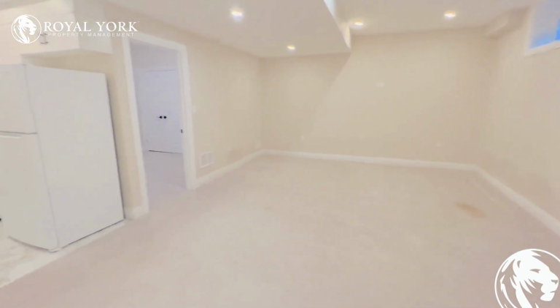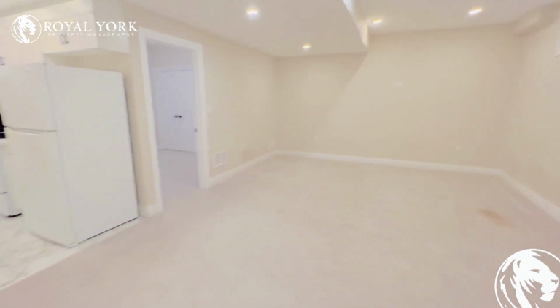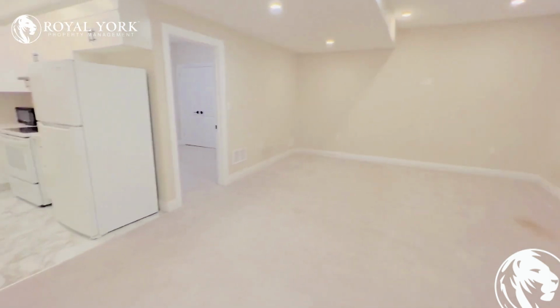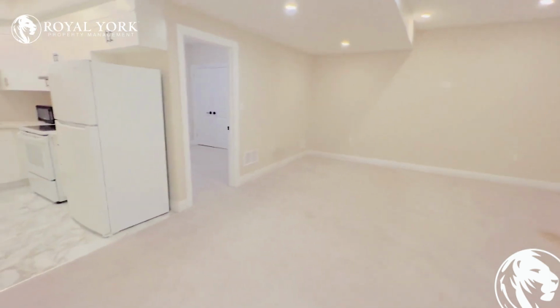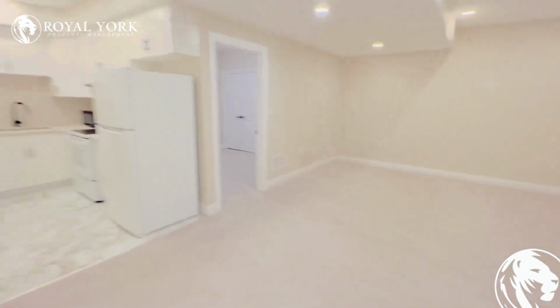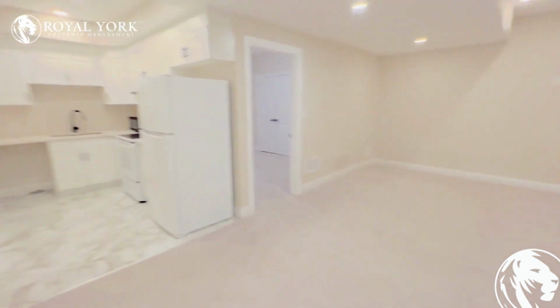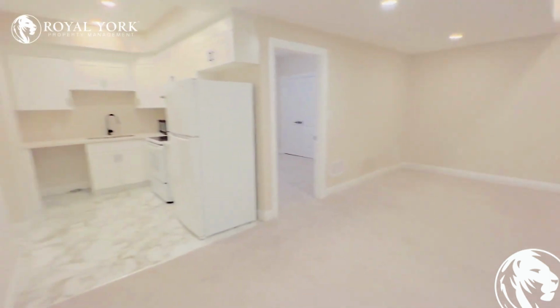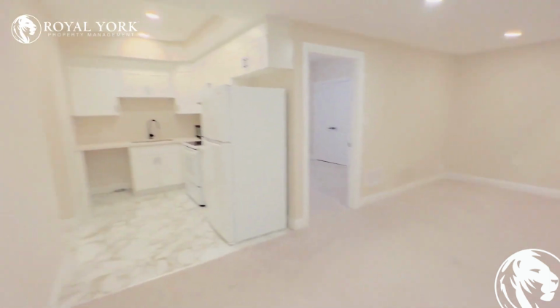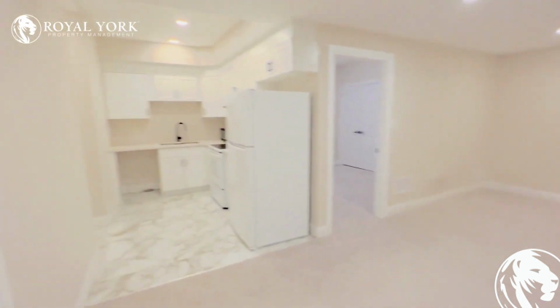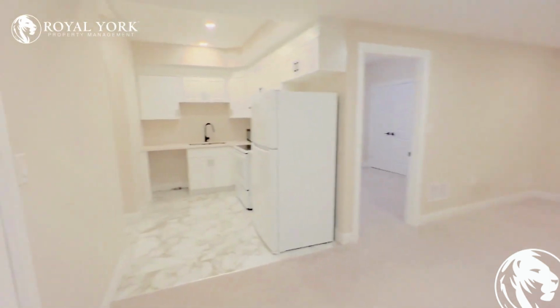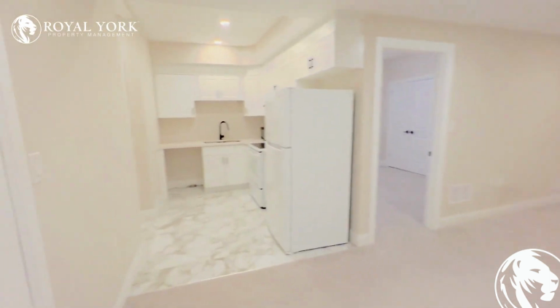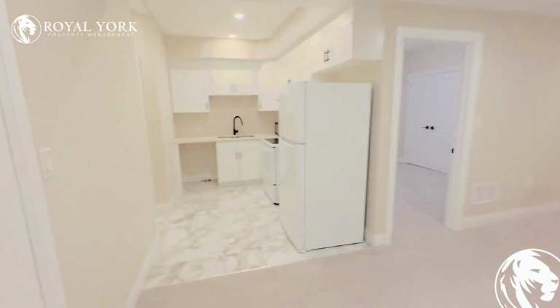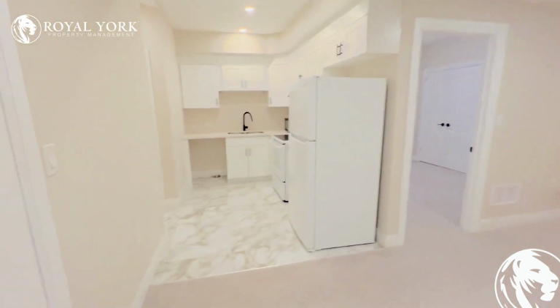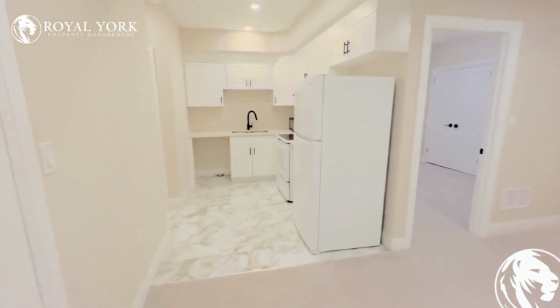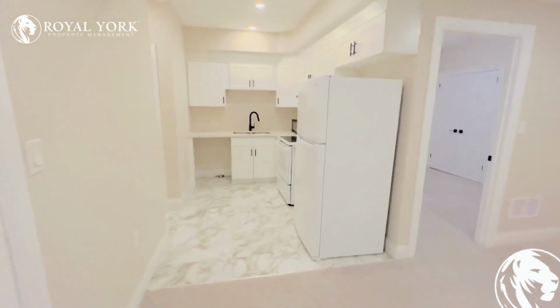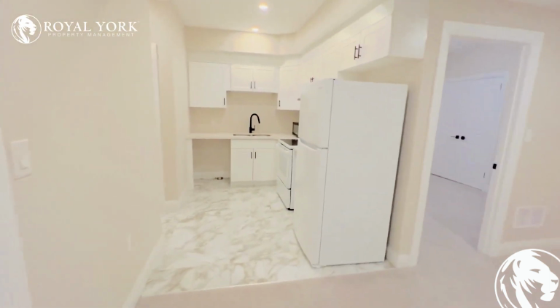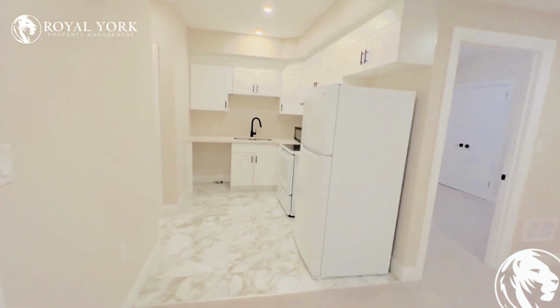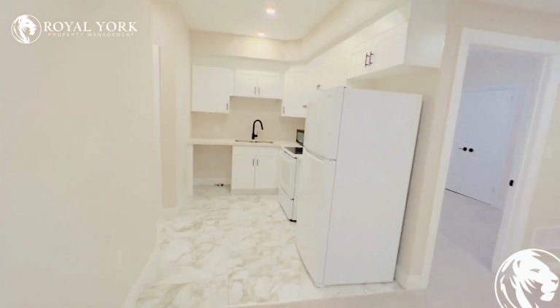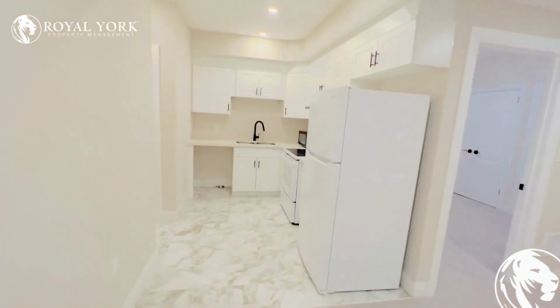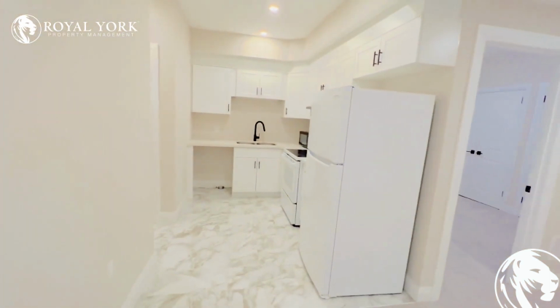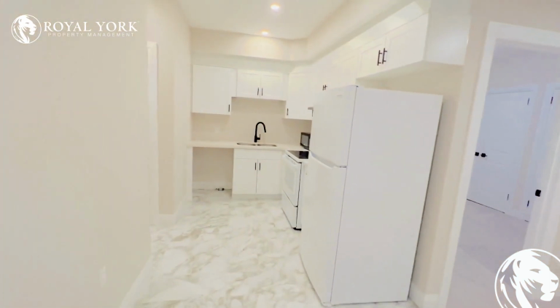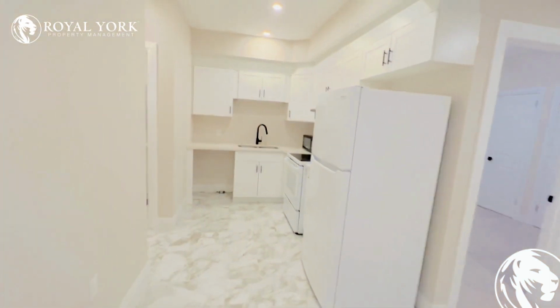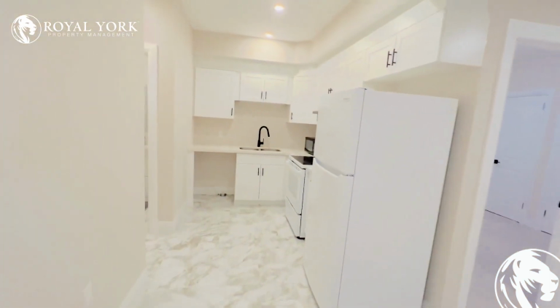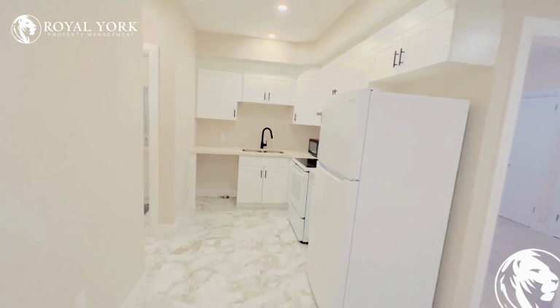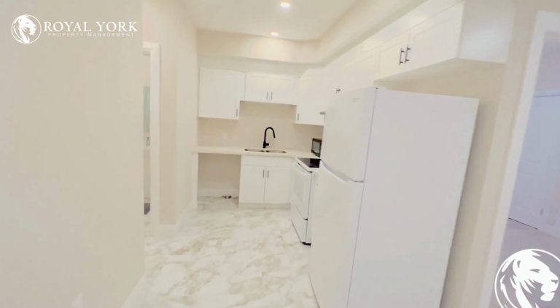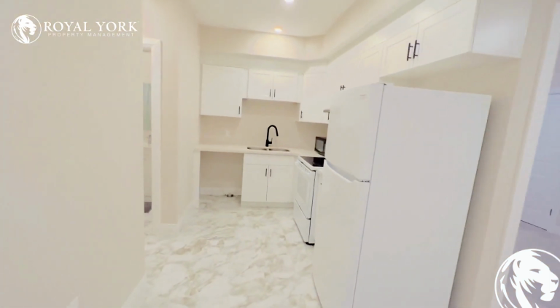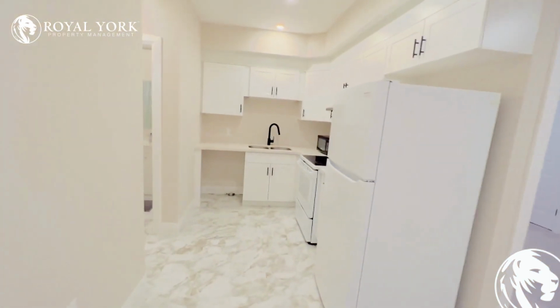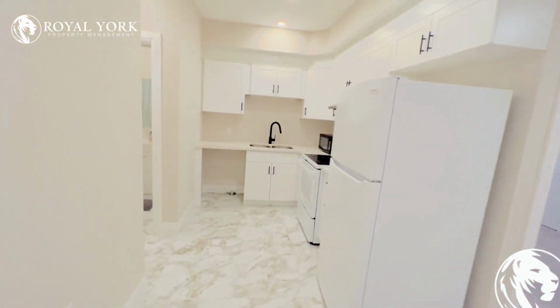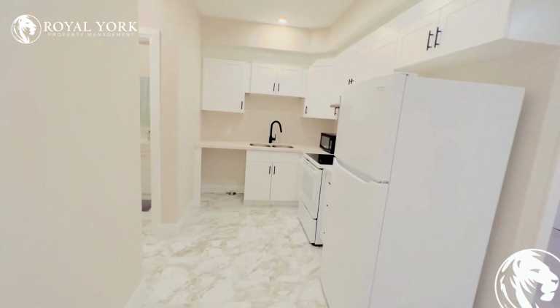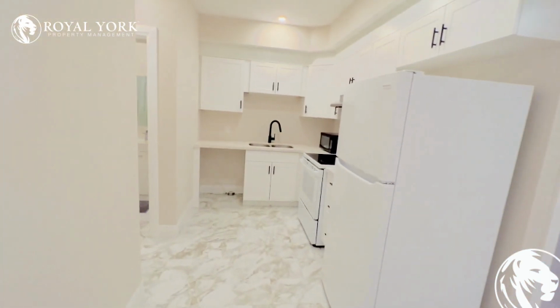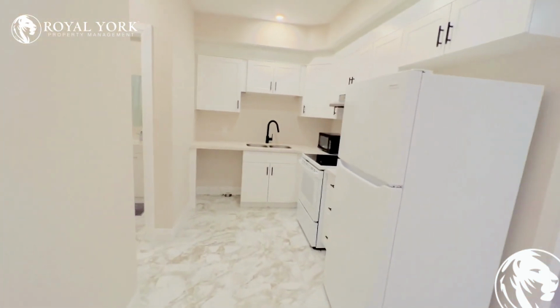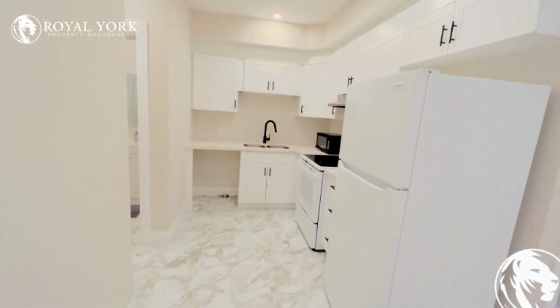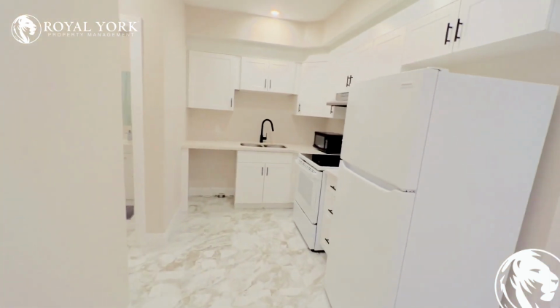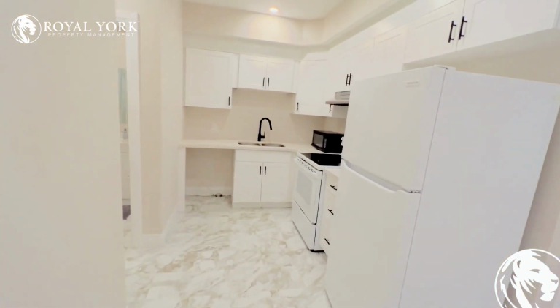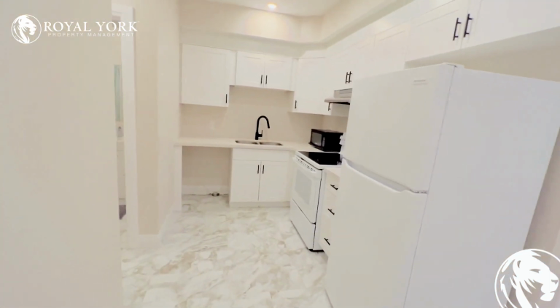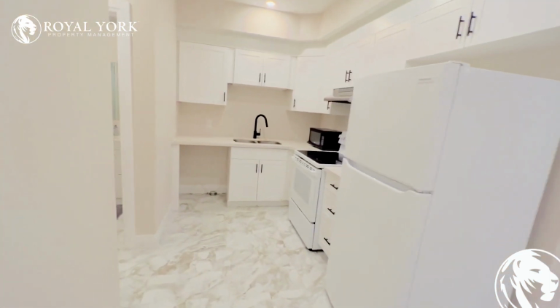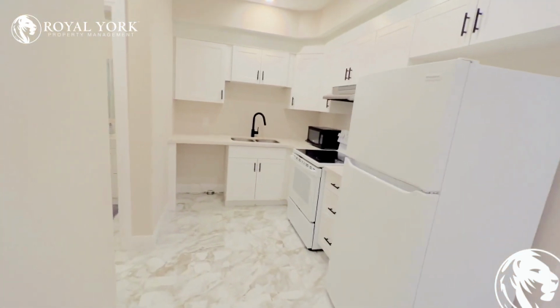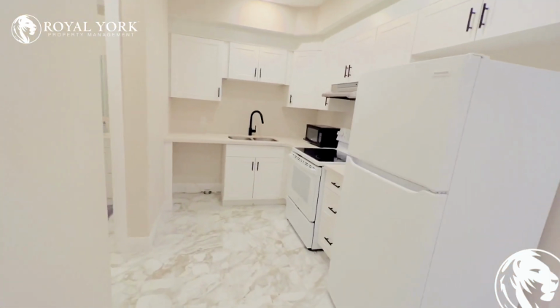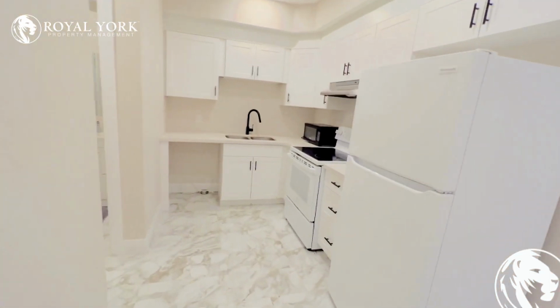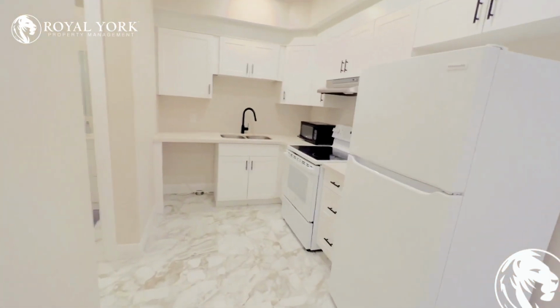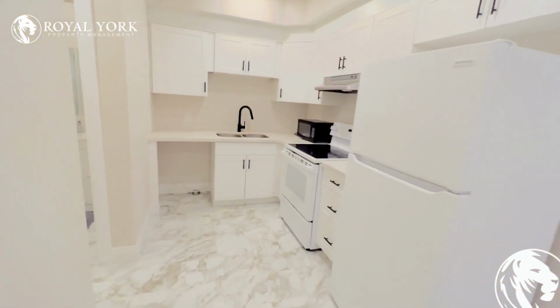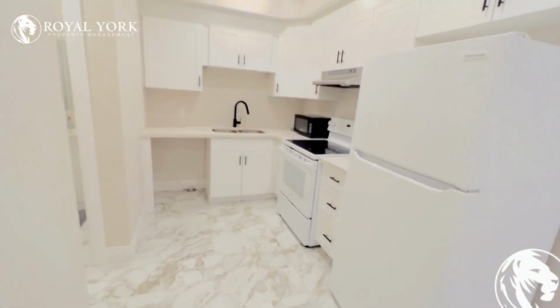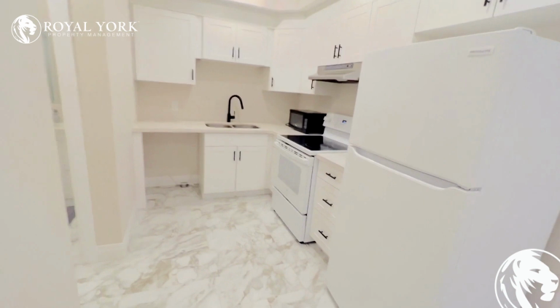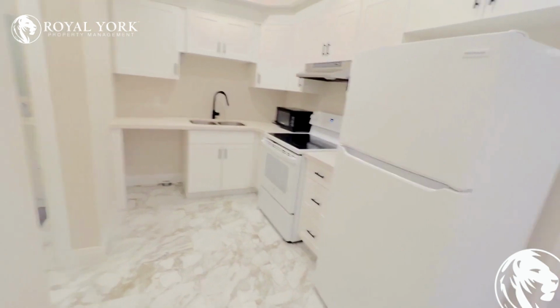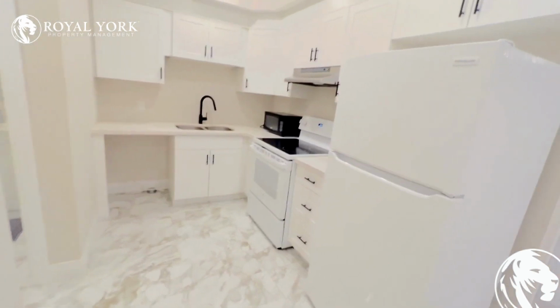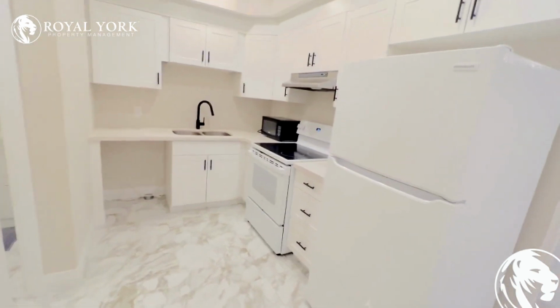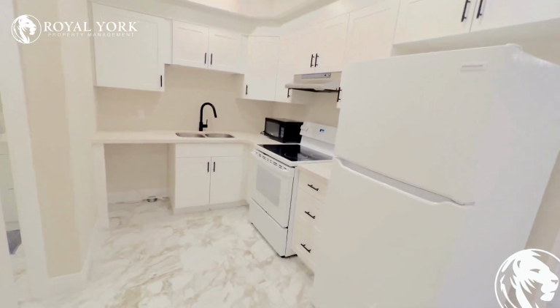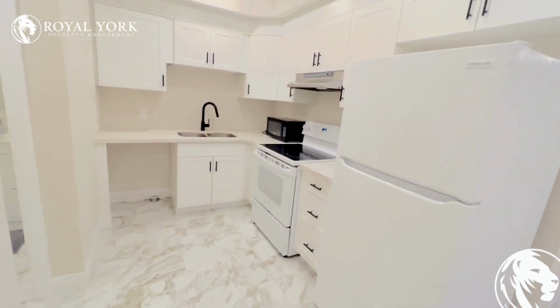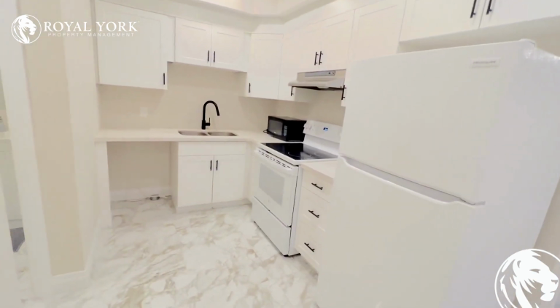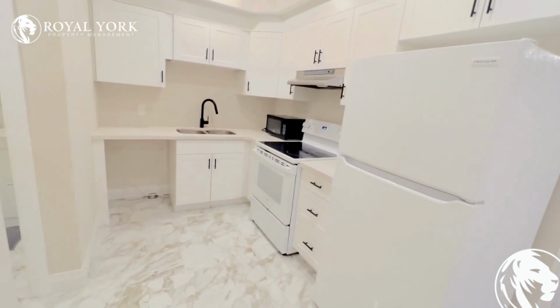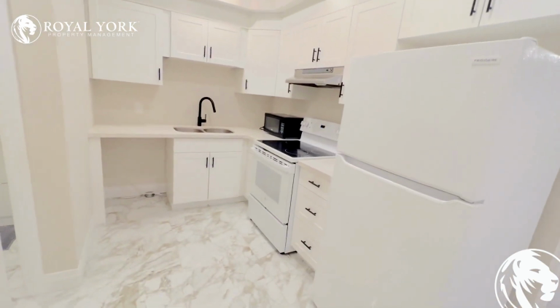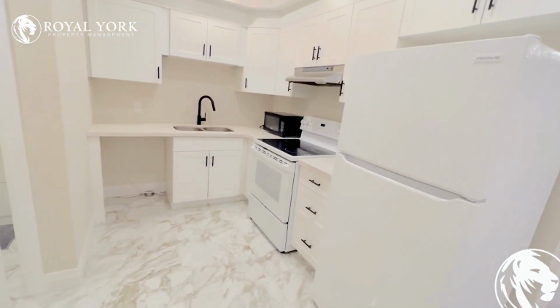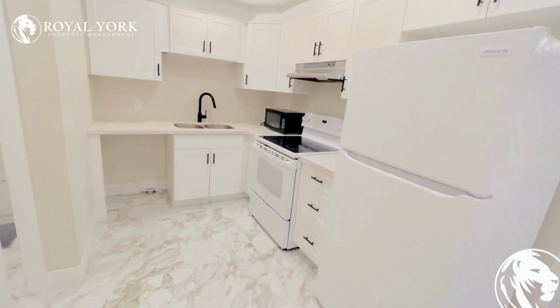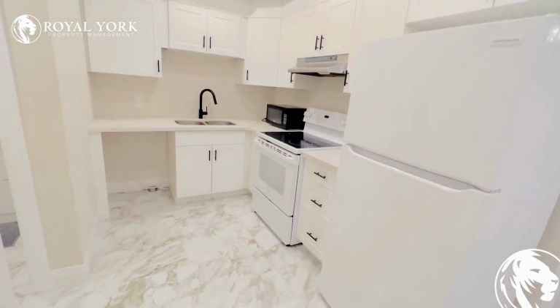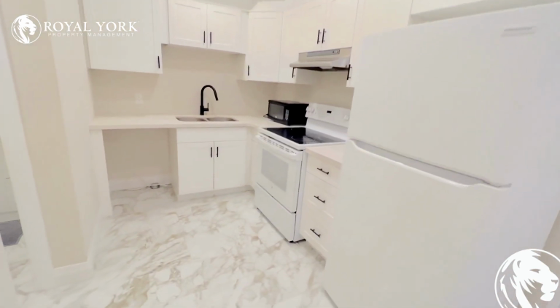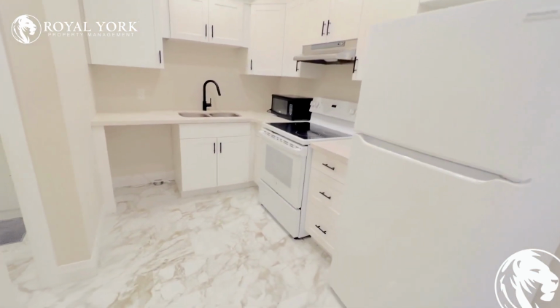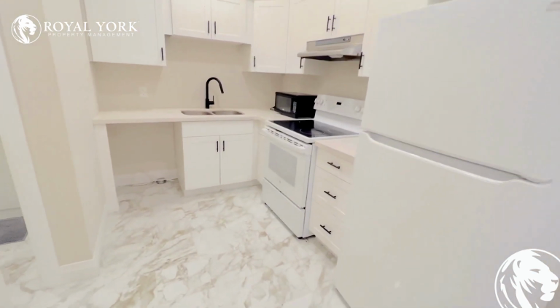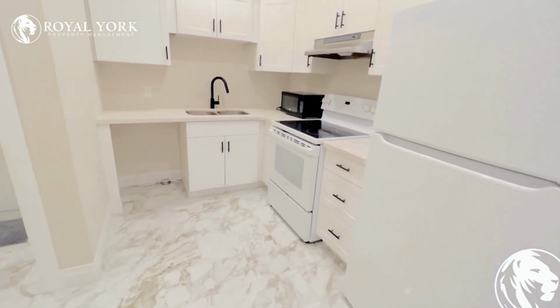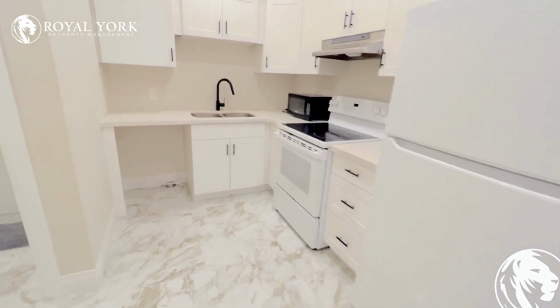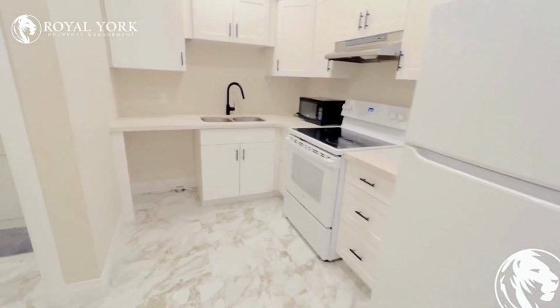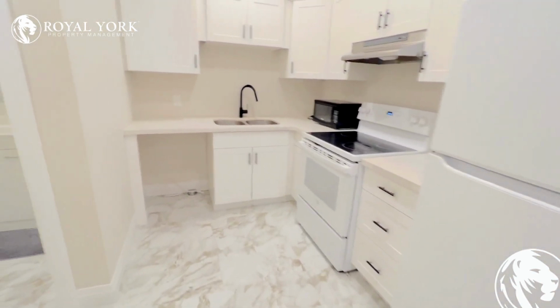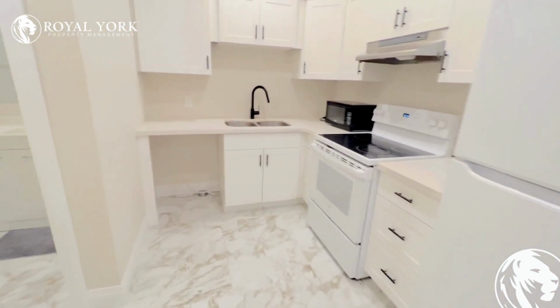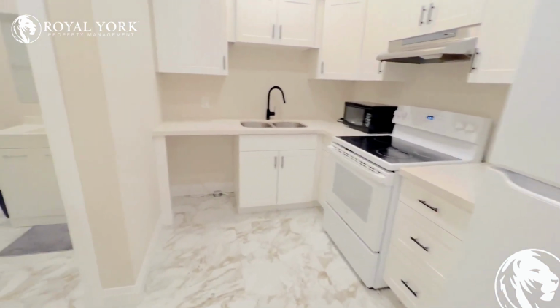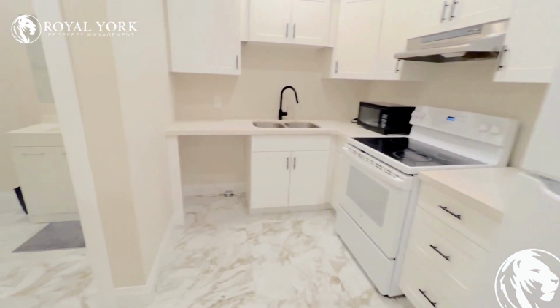We have our kitchen with lots of counter space, lots of cabinet space — very nice and clean.